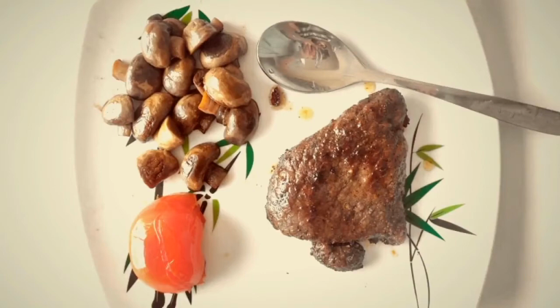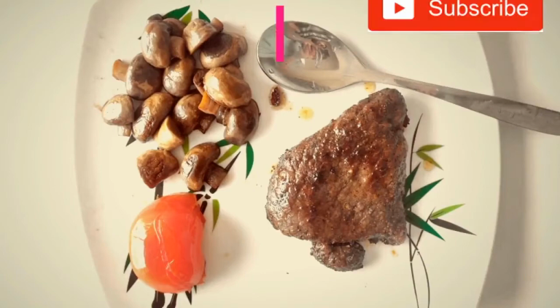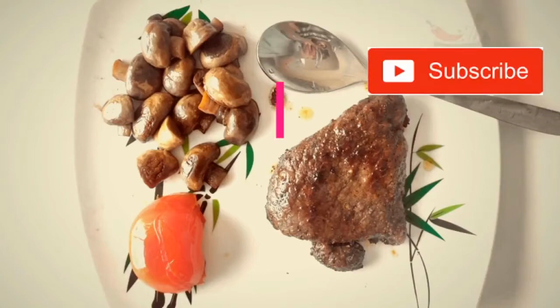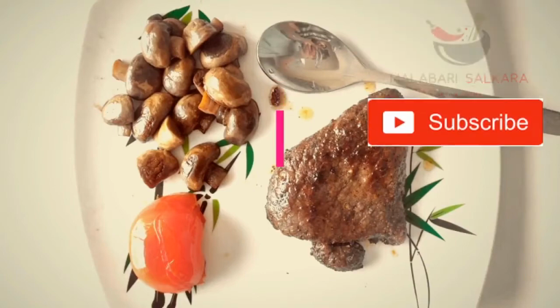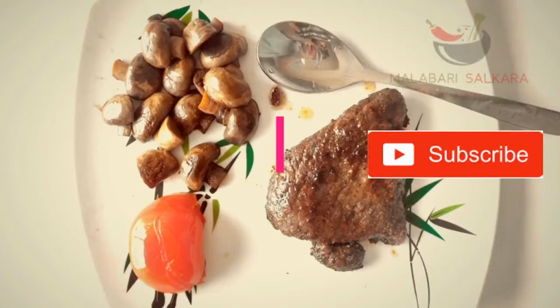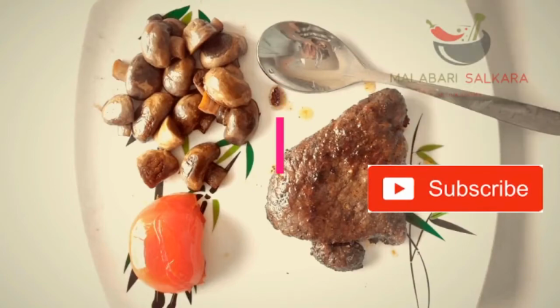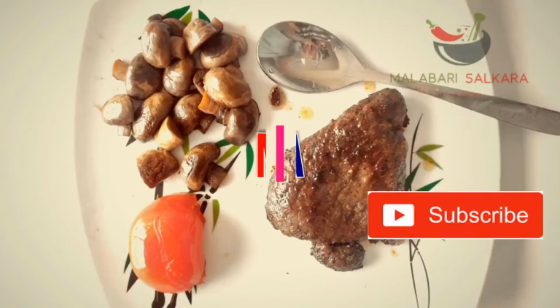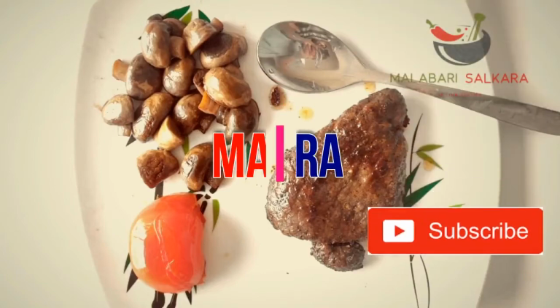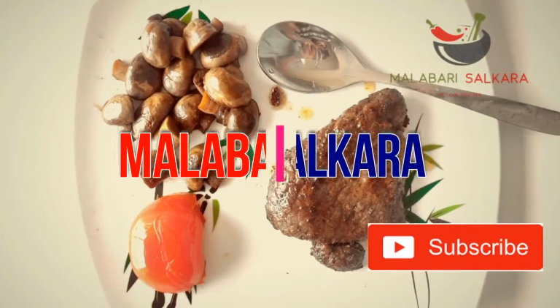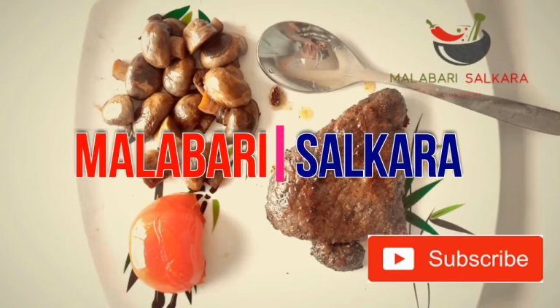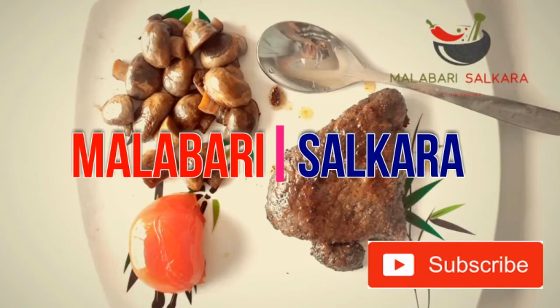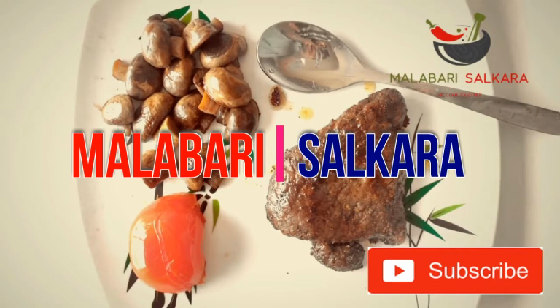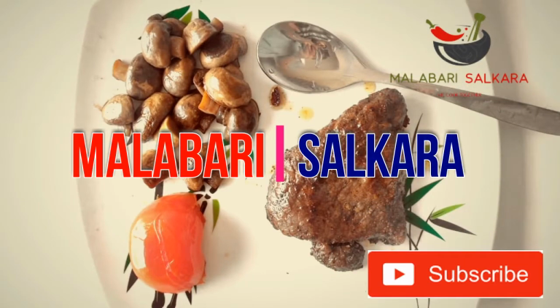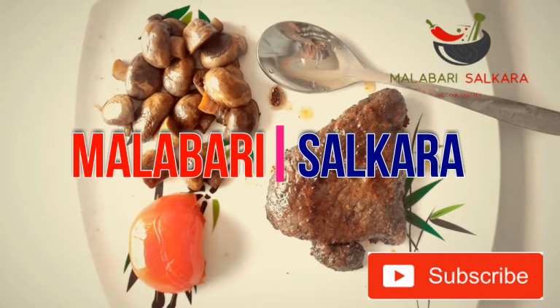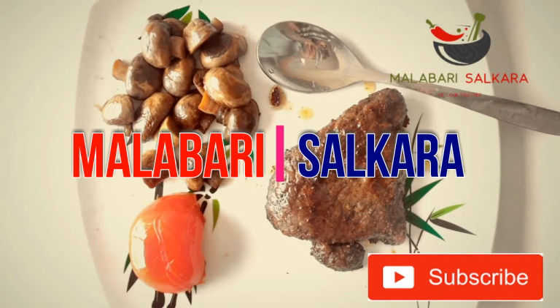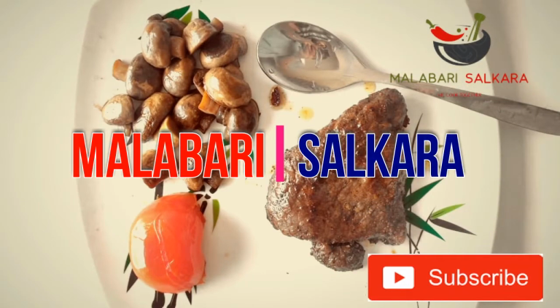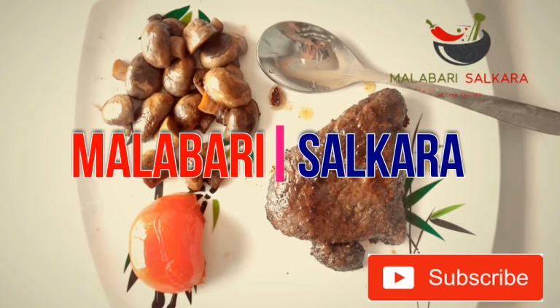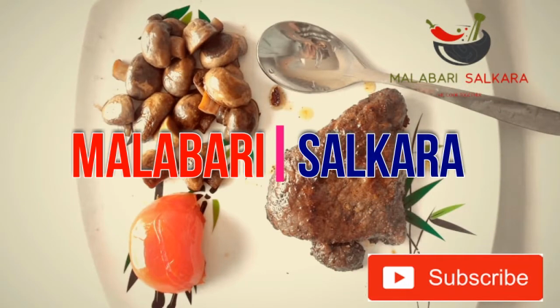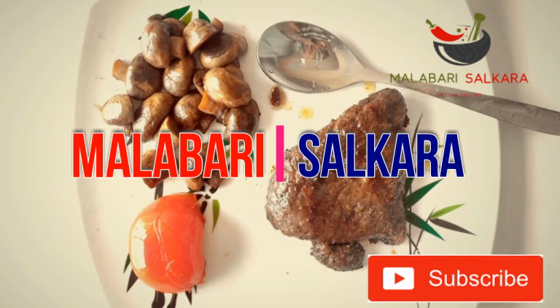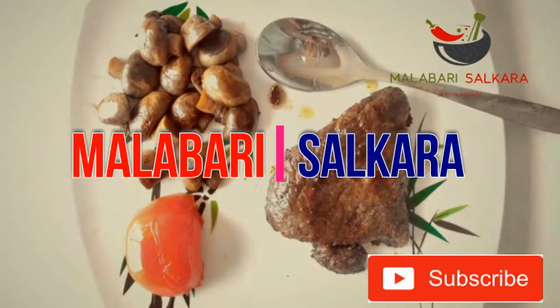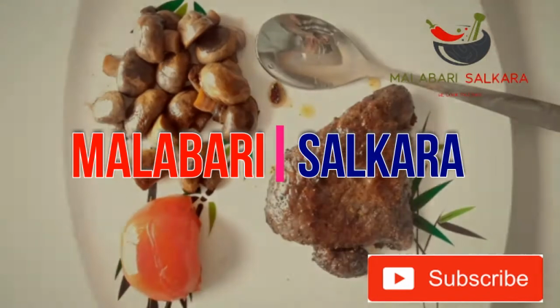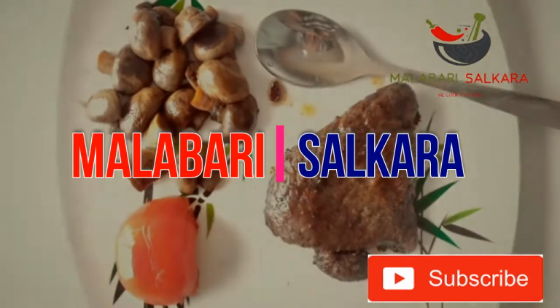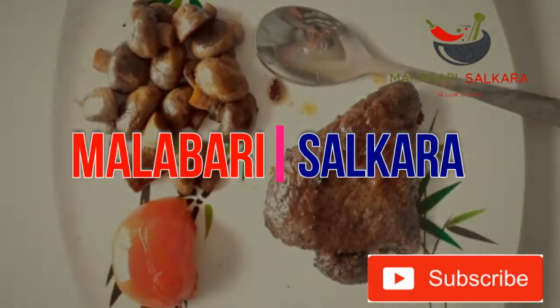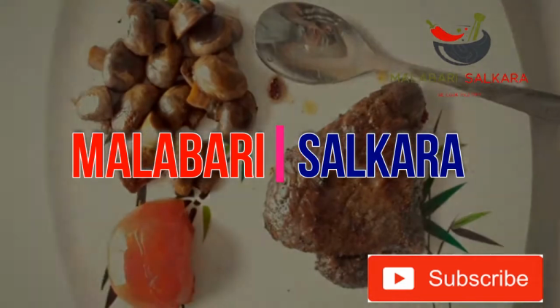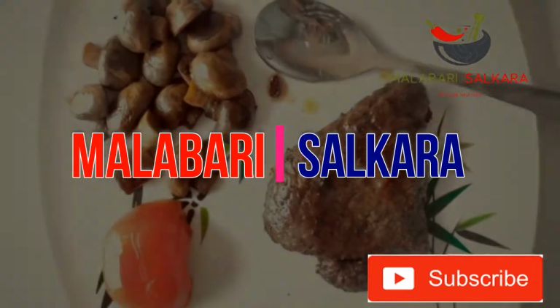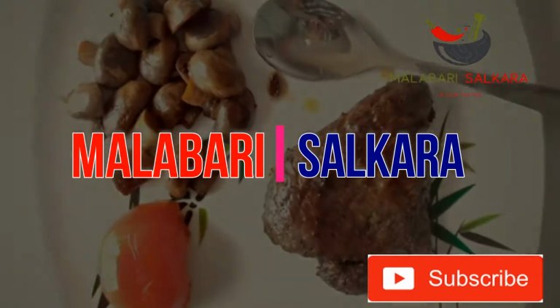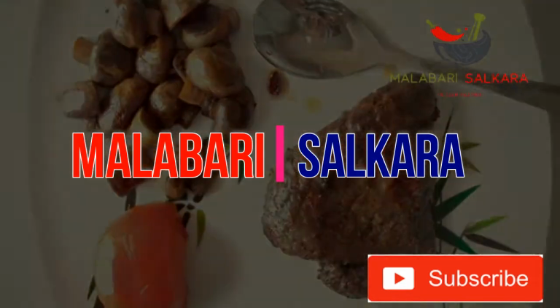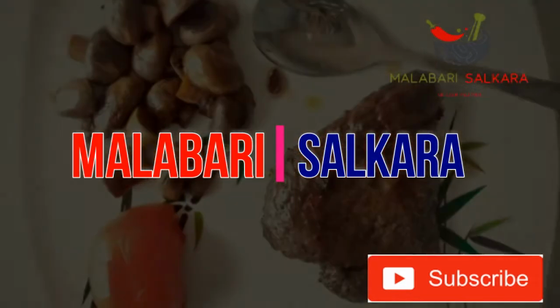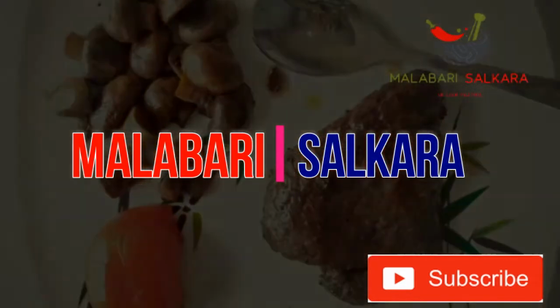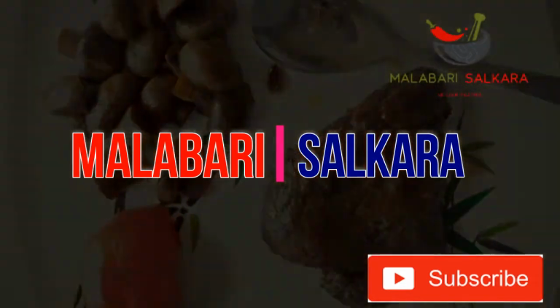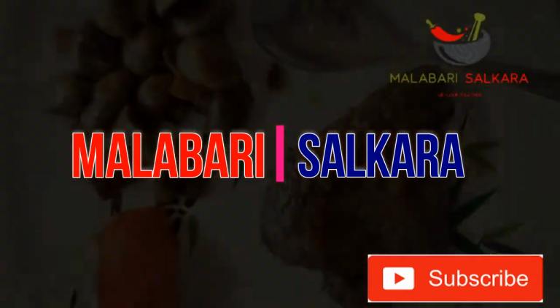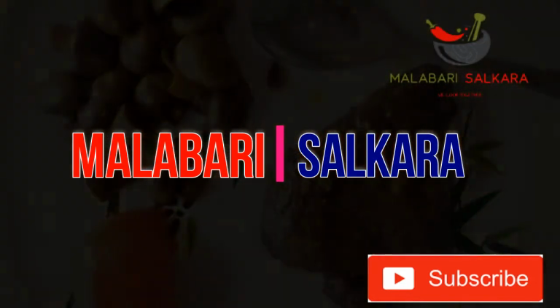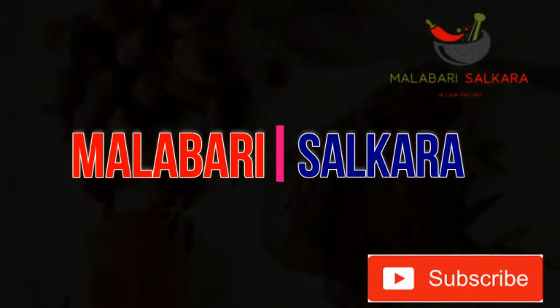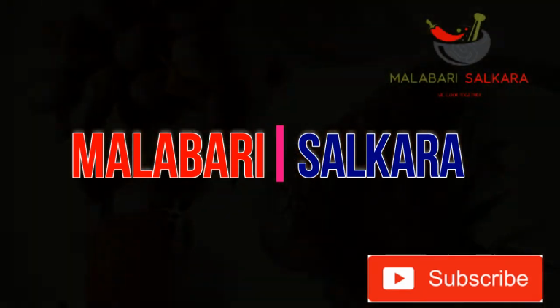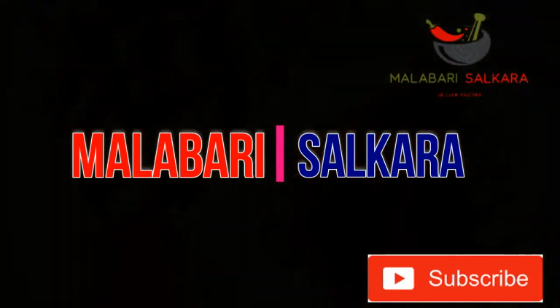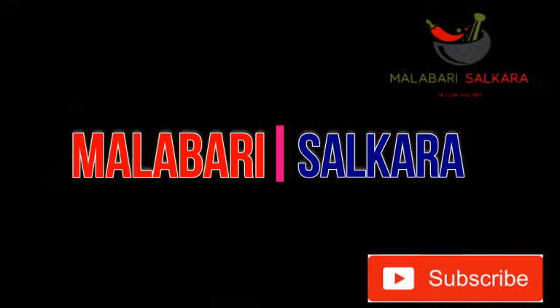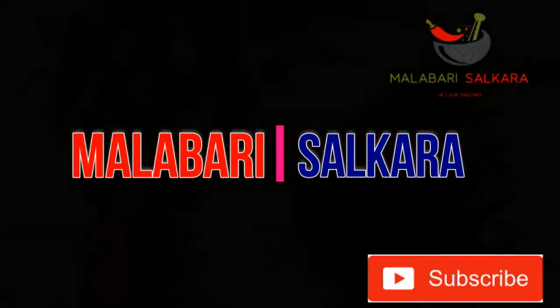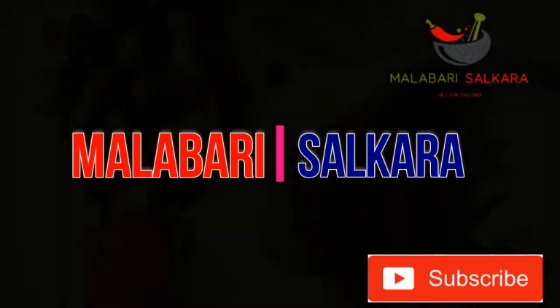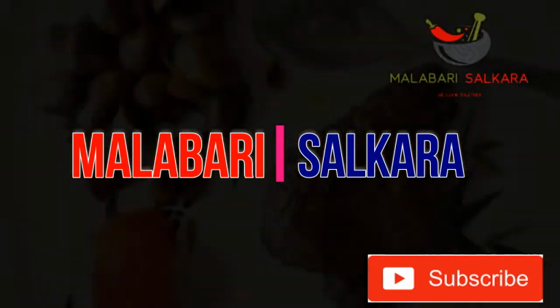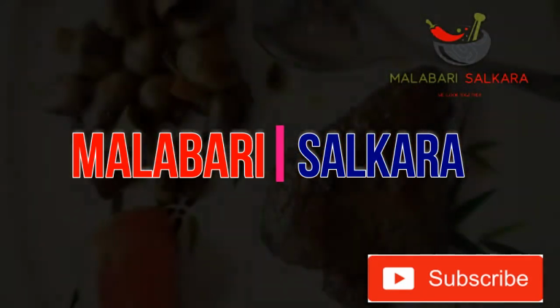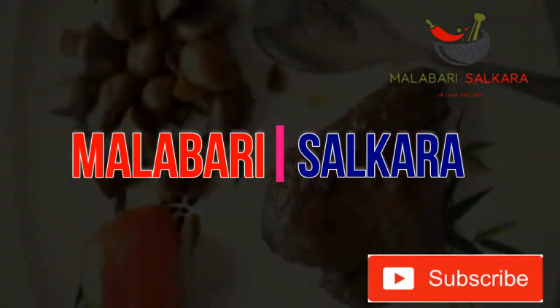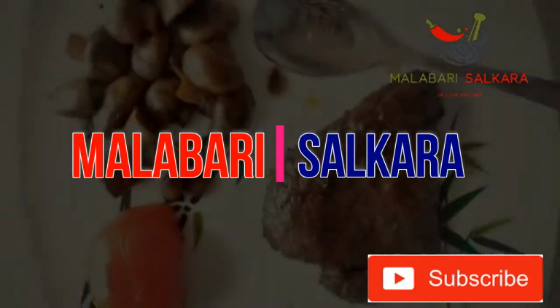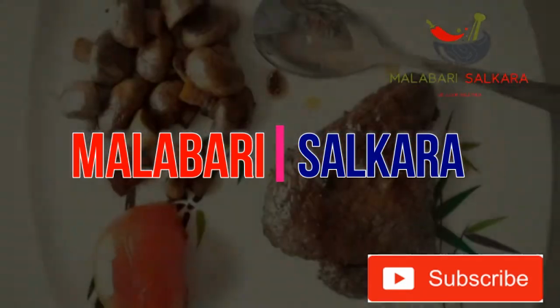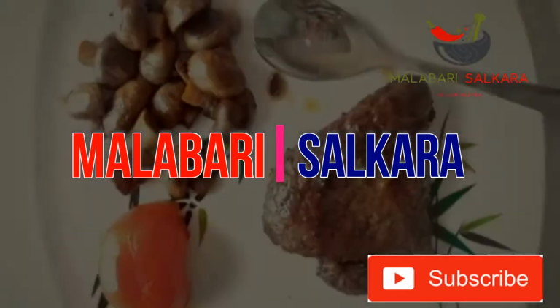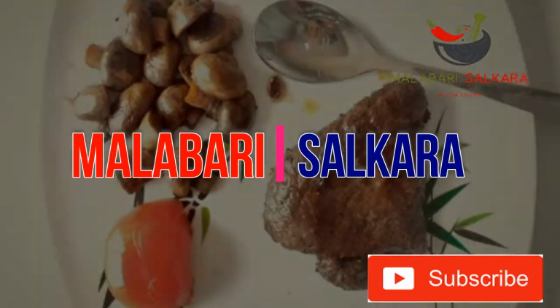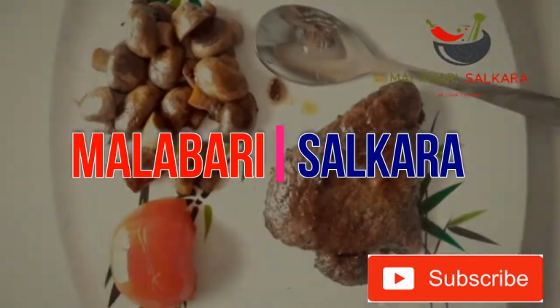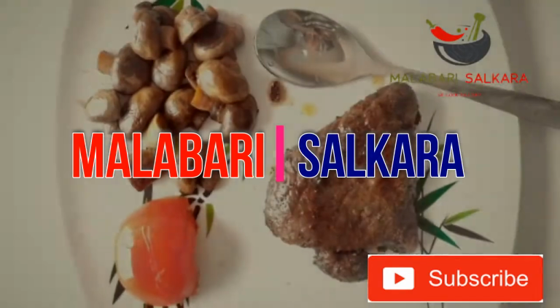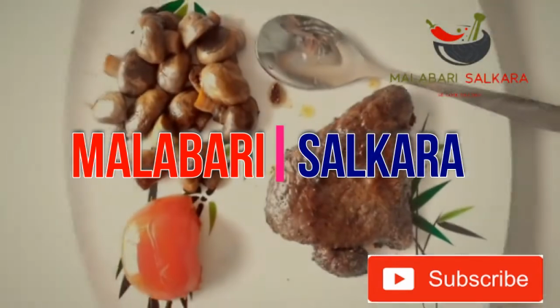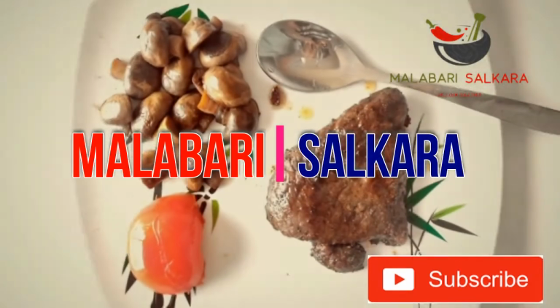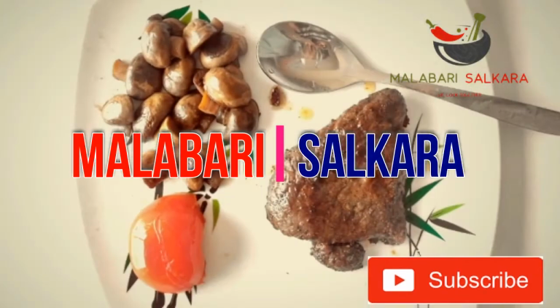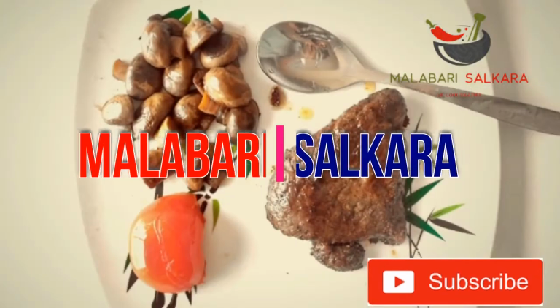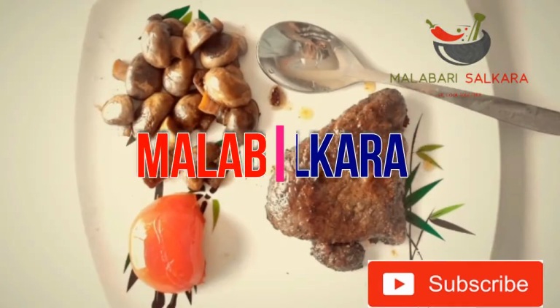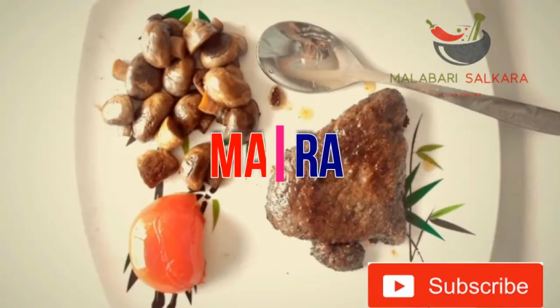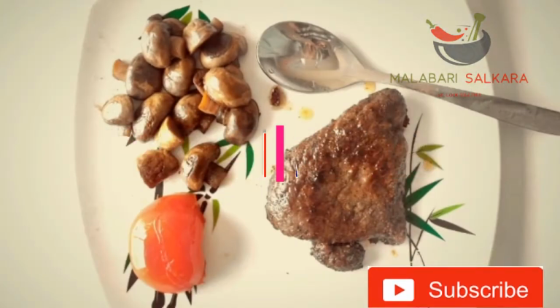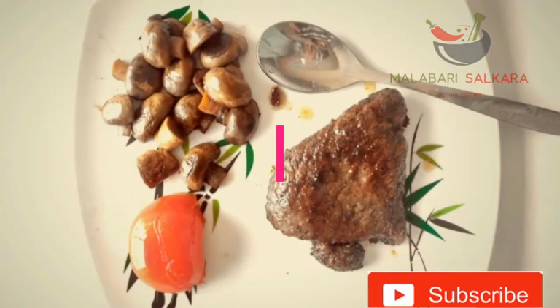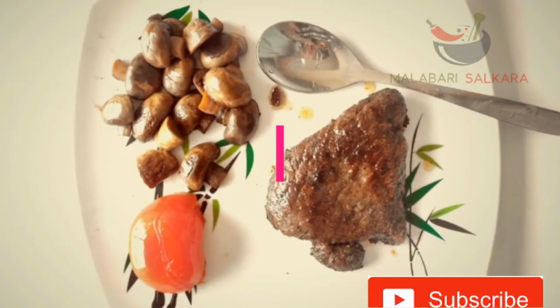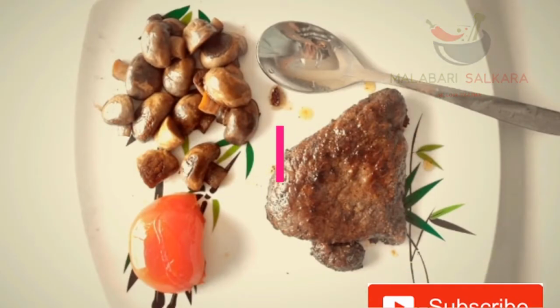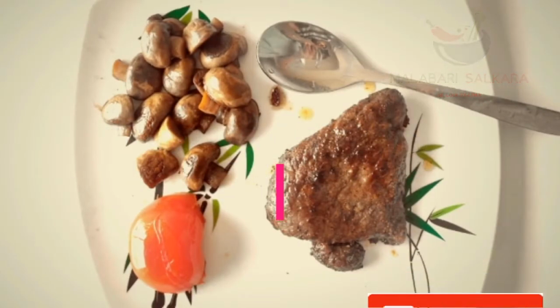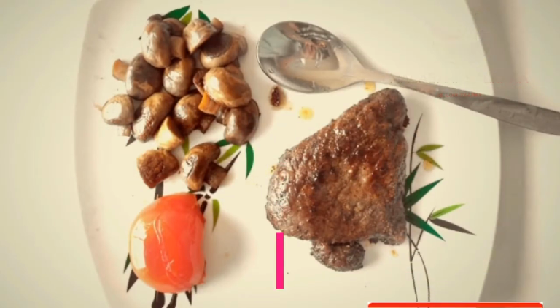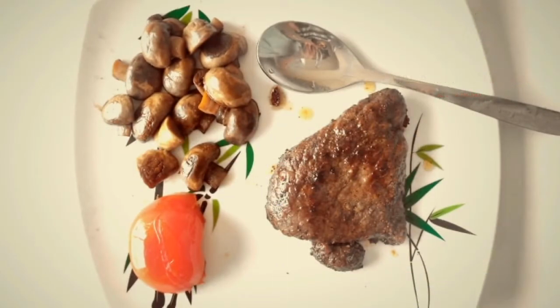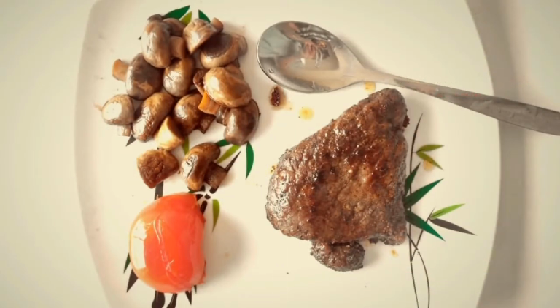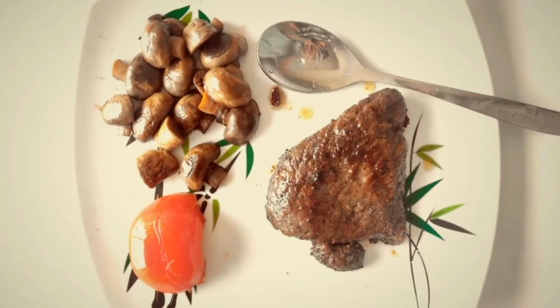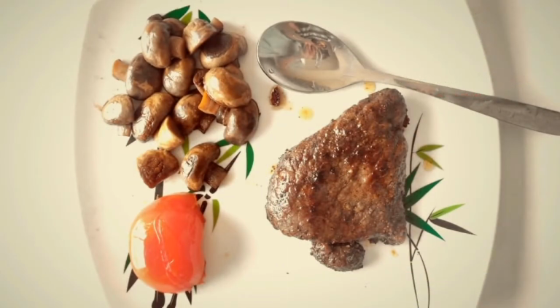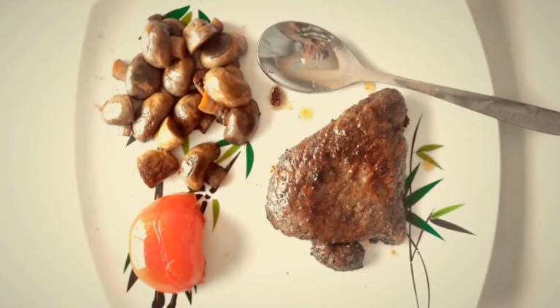Hello friends, welcome back to my channel. This recipe is beef steak.